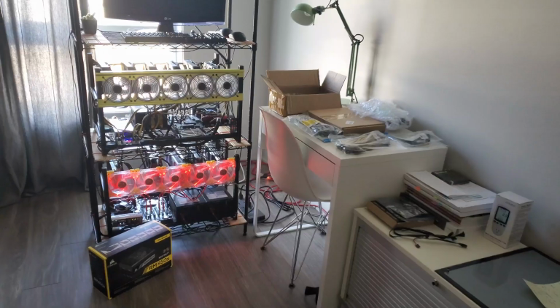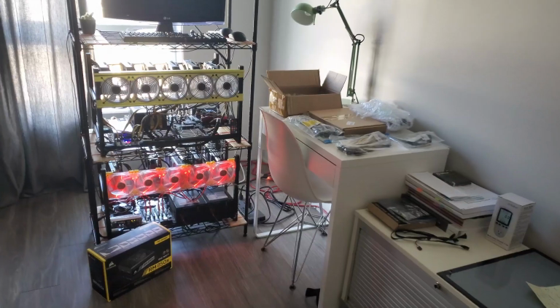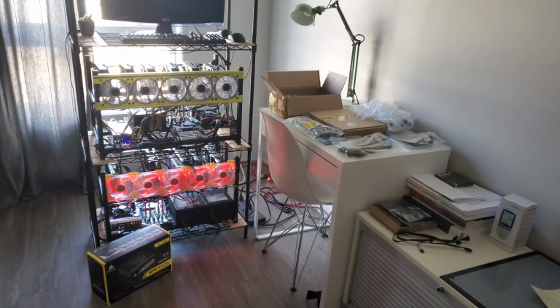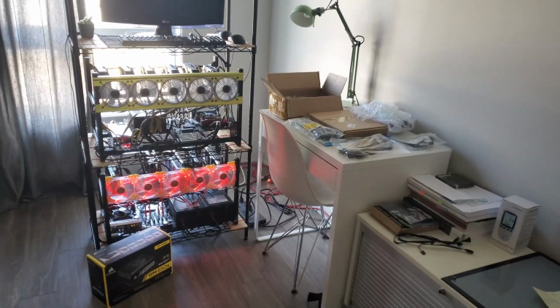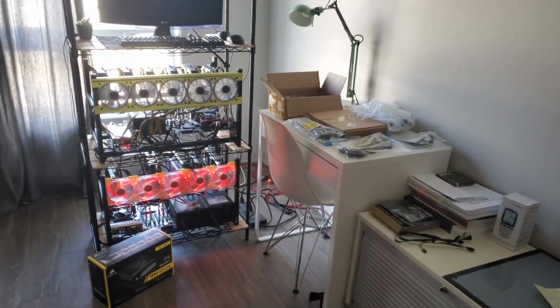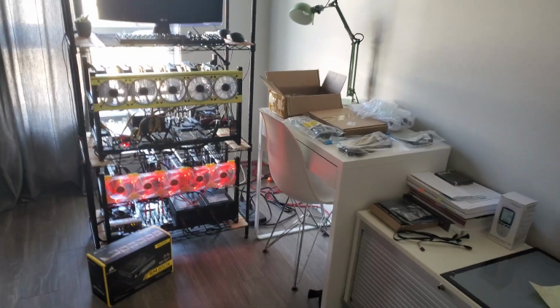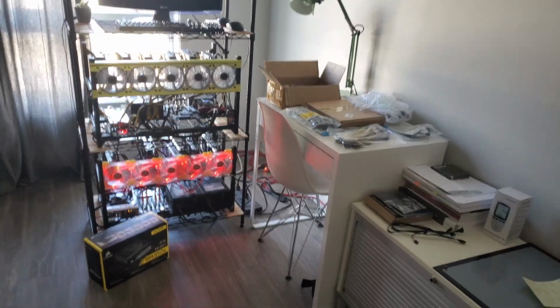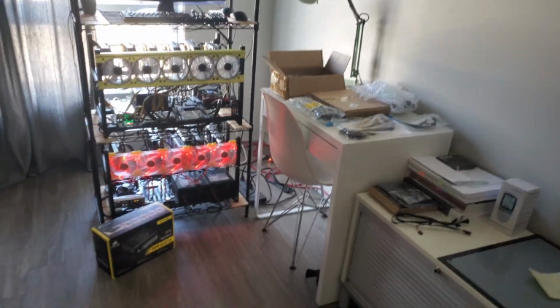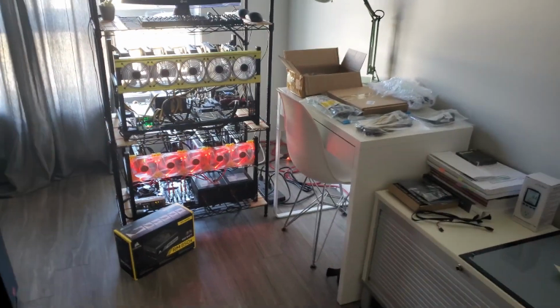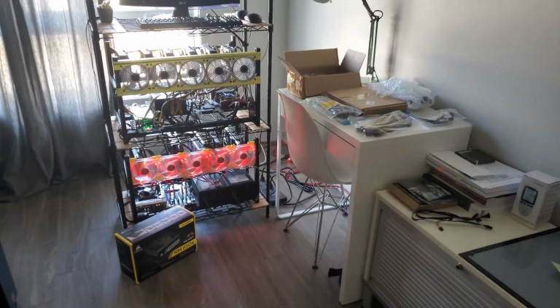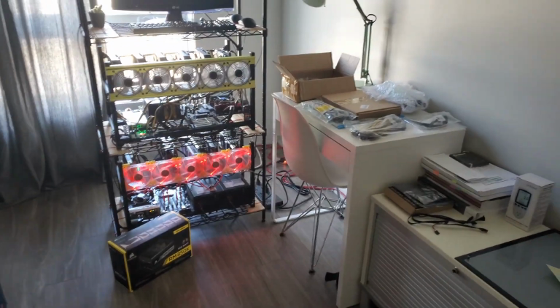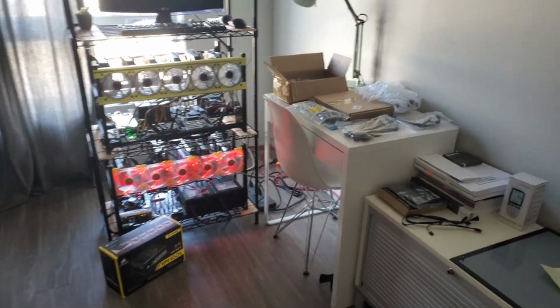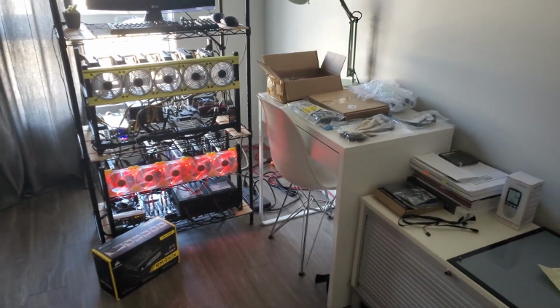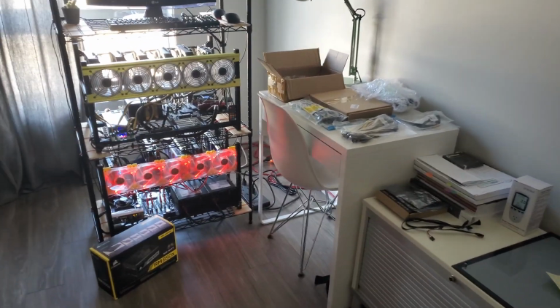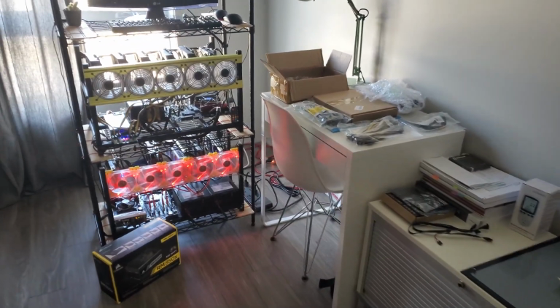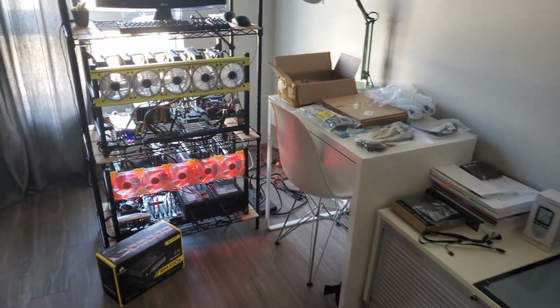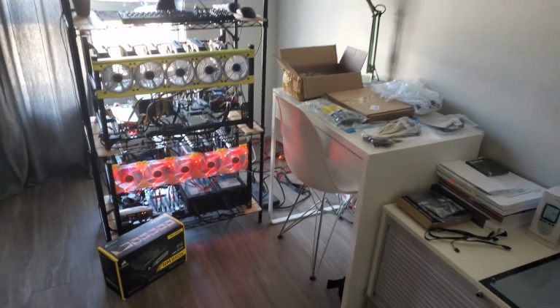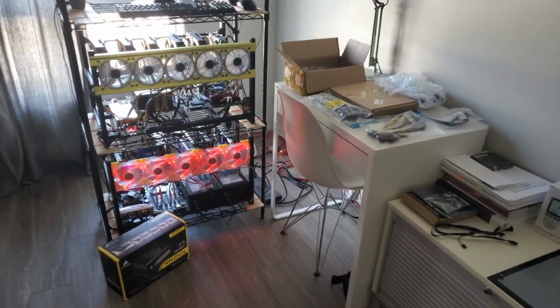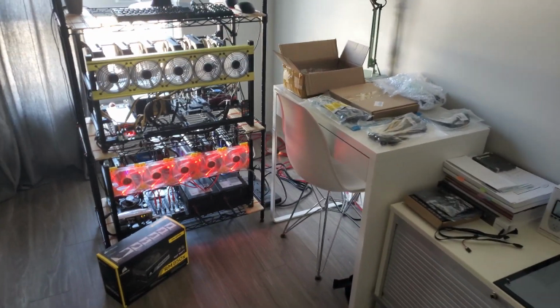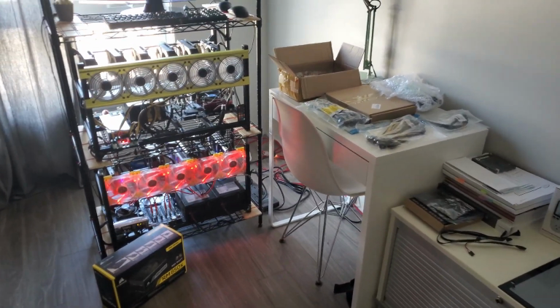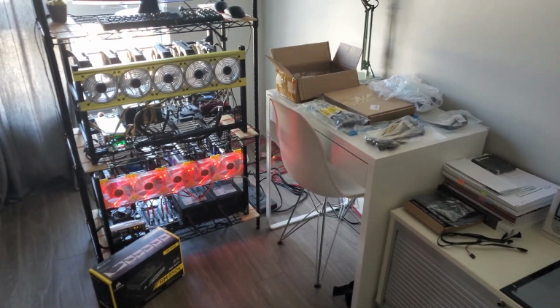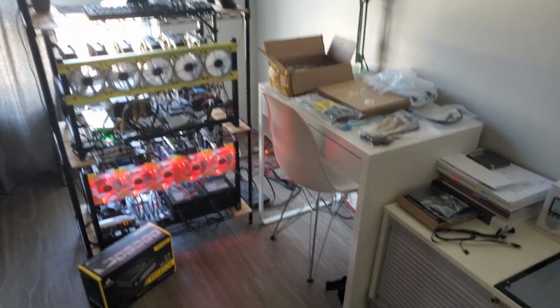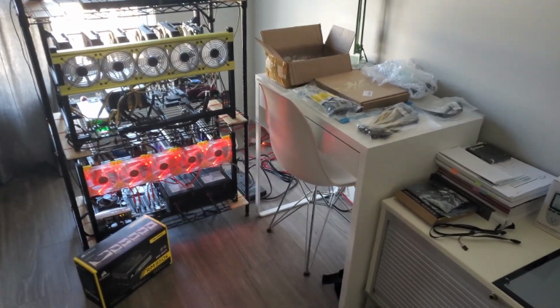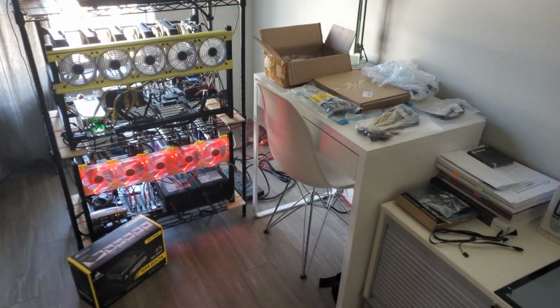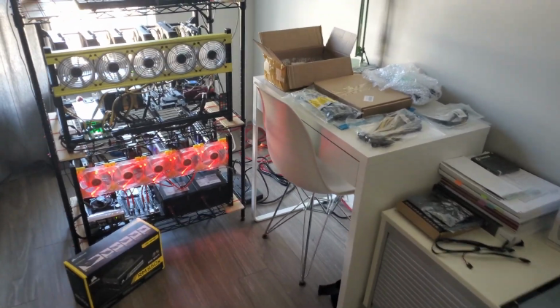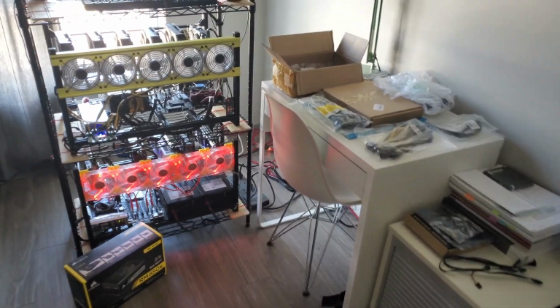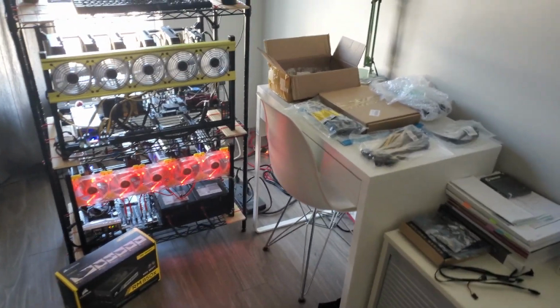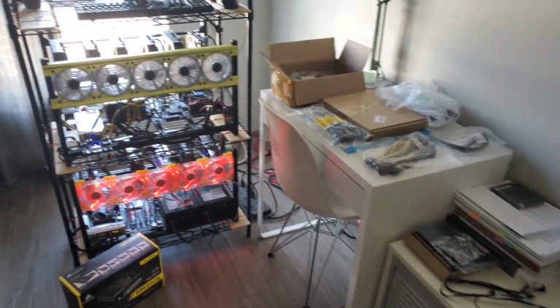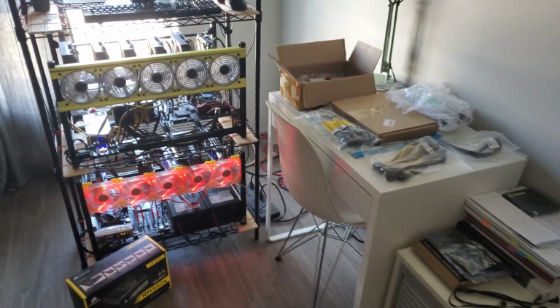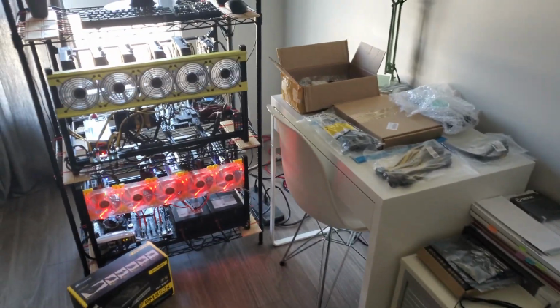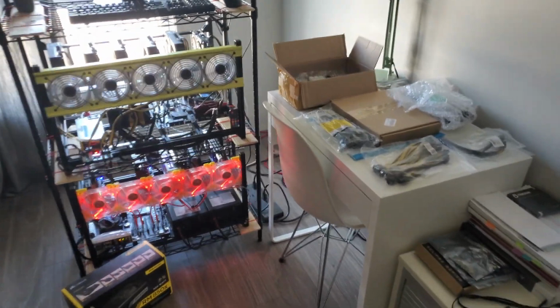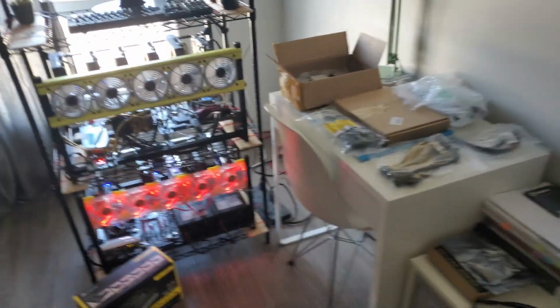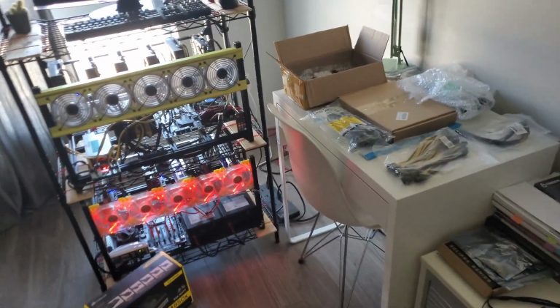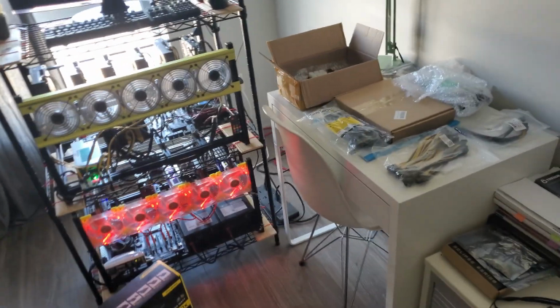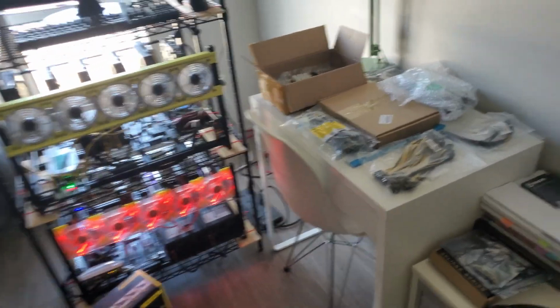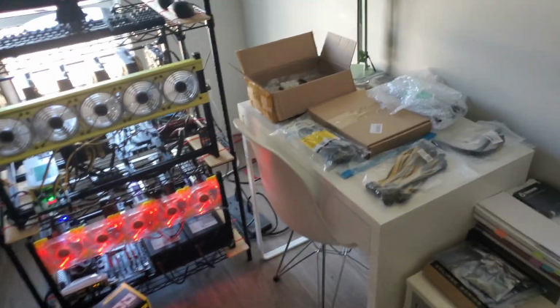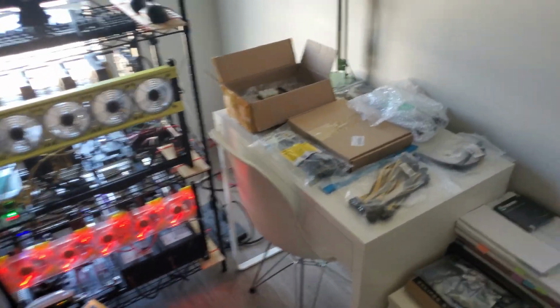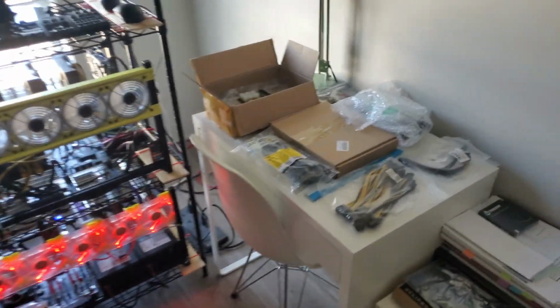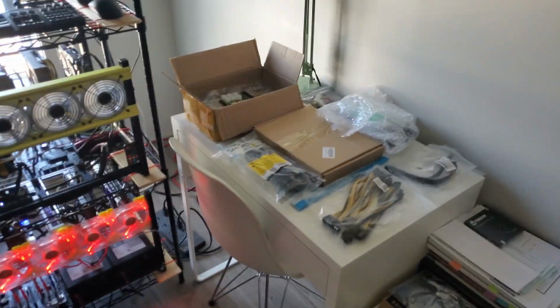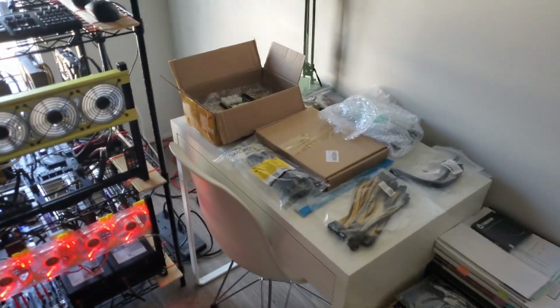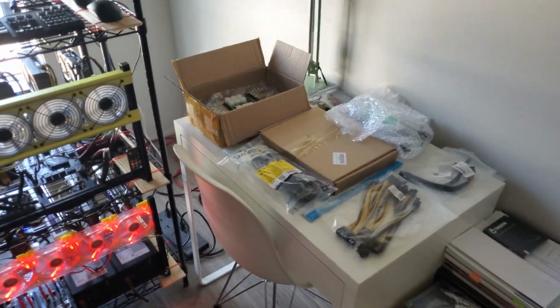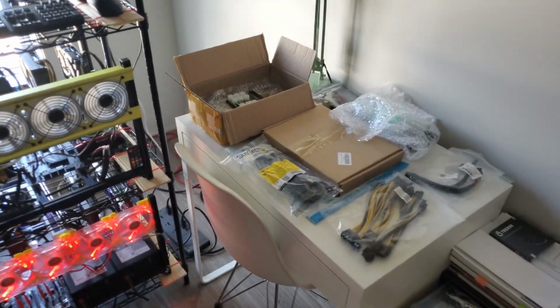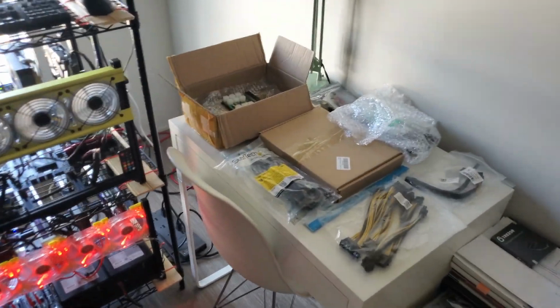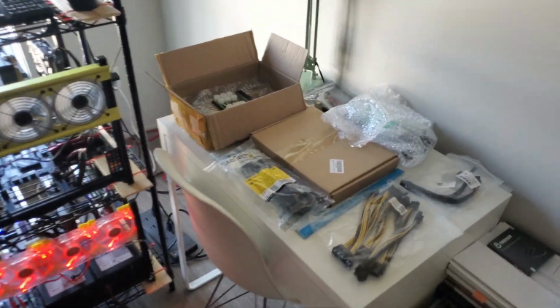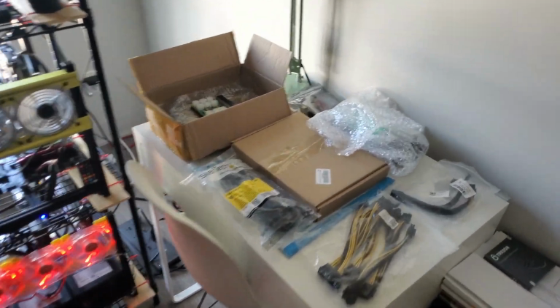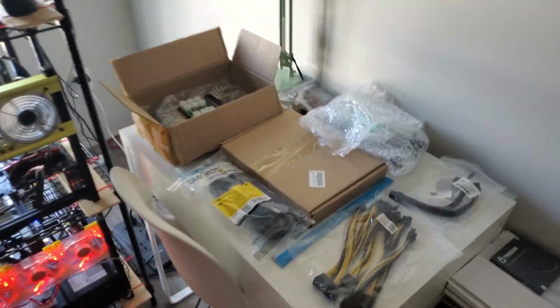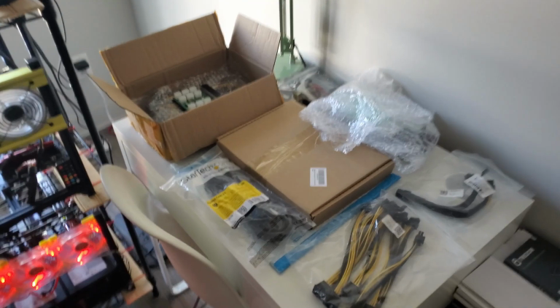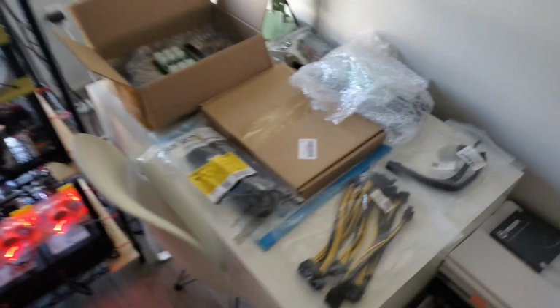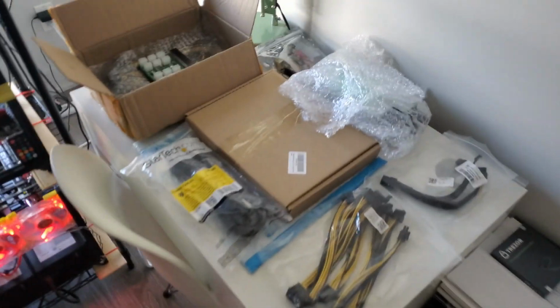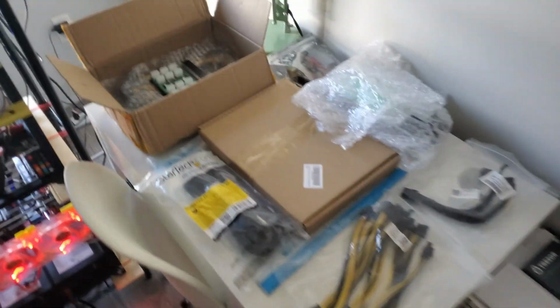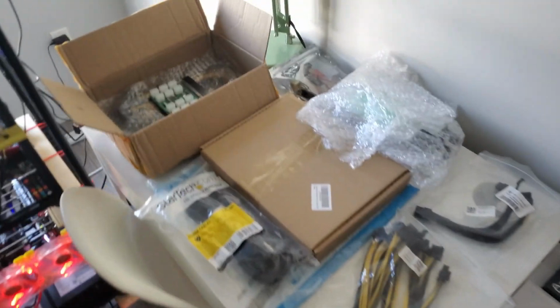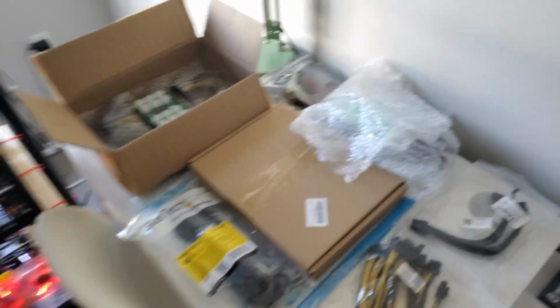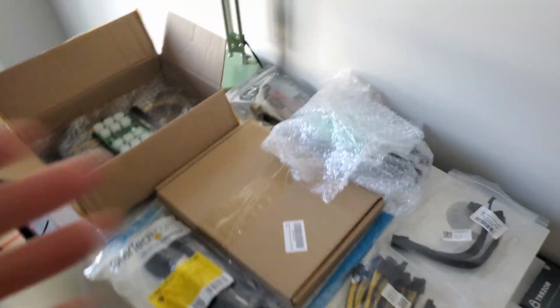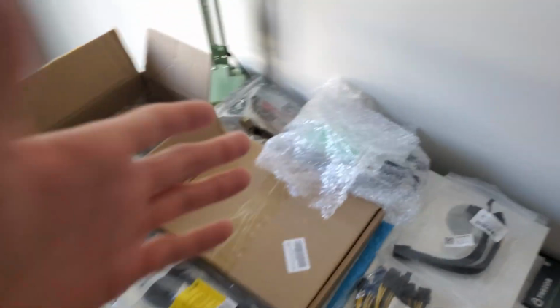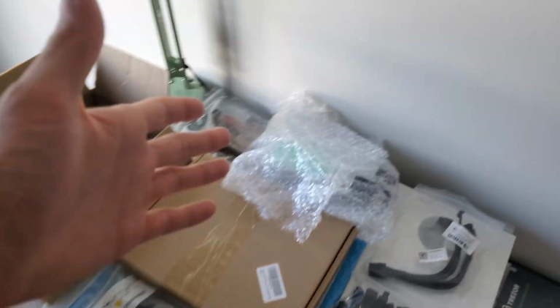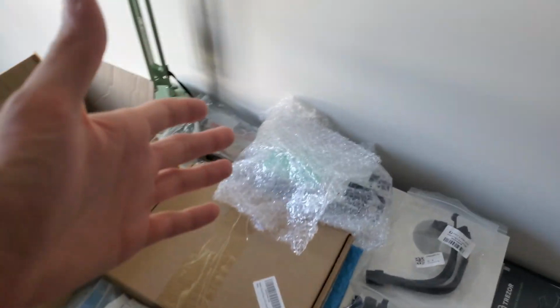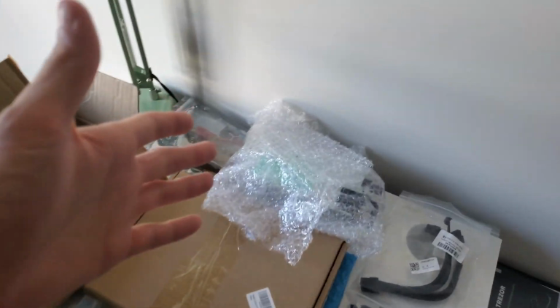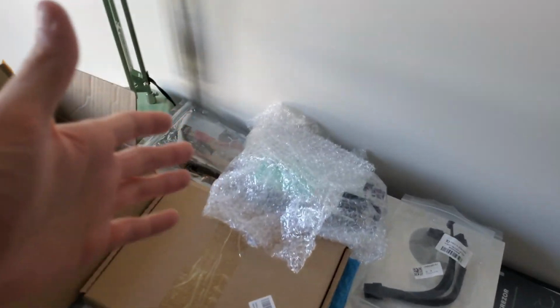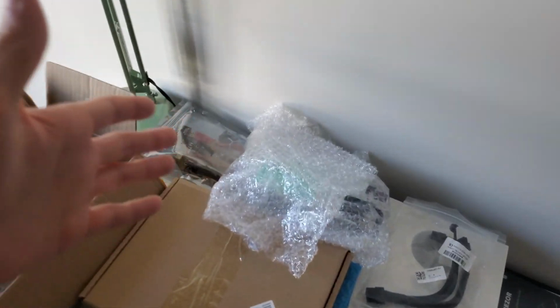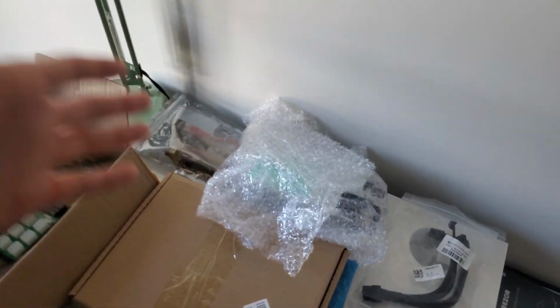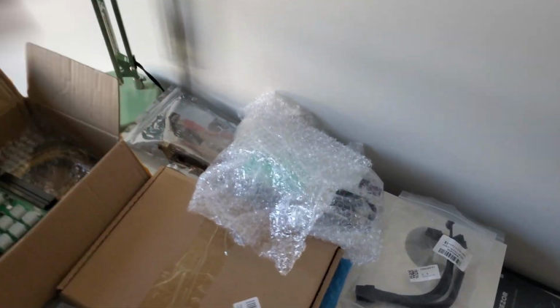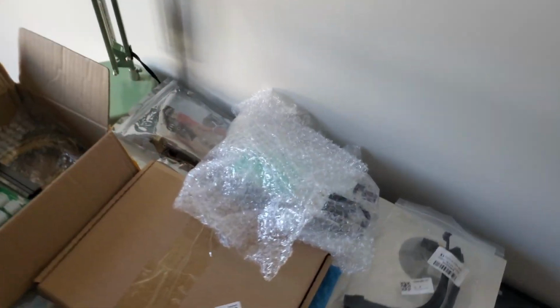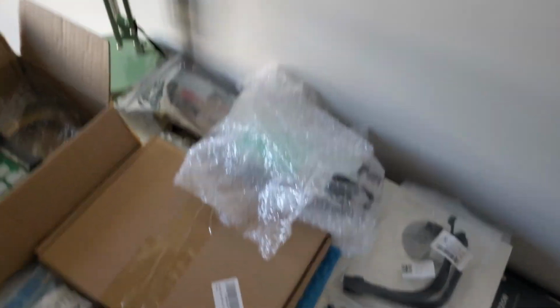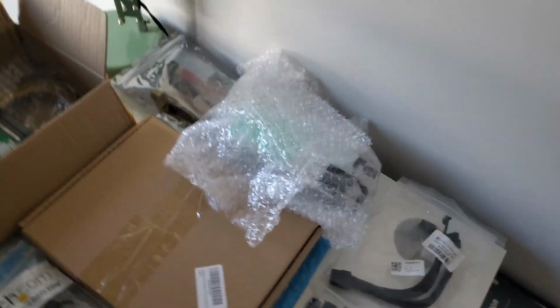What is up everybody? It's Mining Office. I hope you're having a good day. I sure am, and I got in my server power supply.